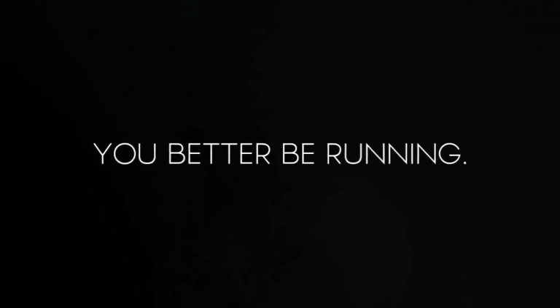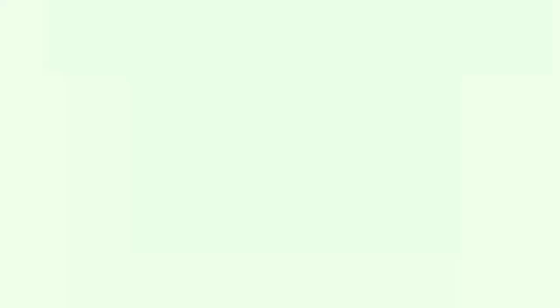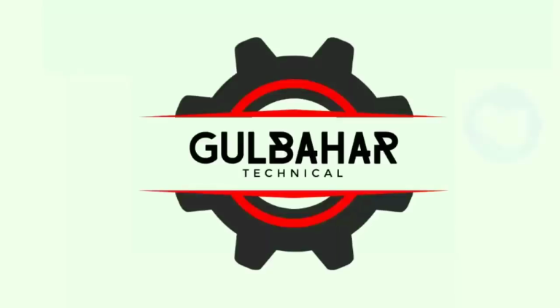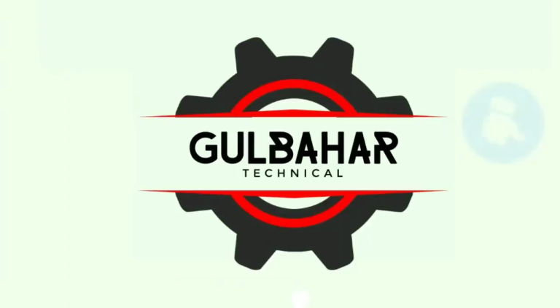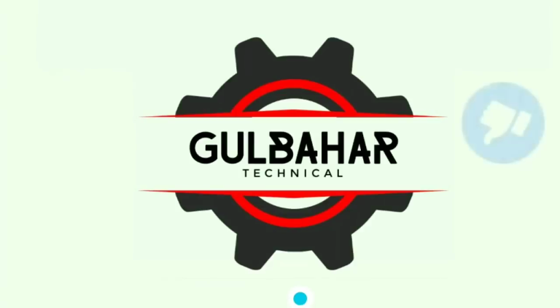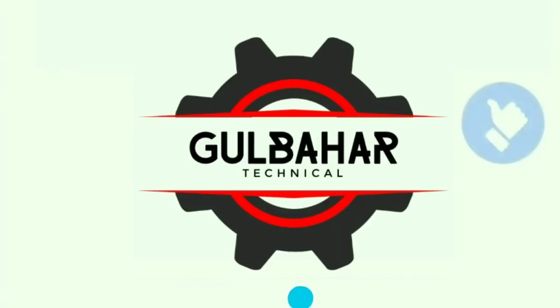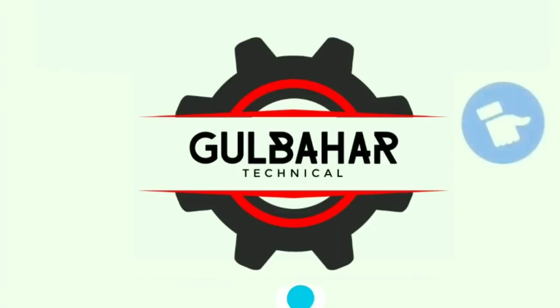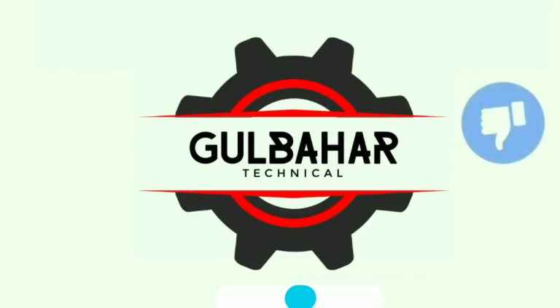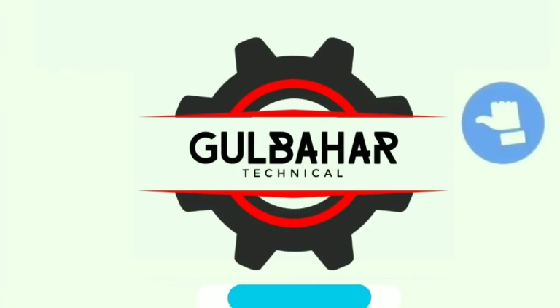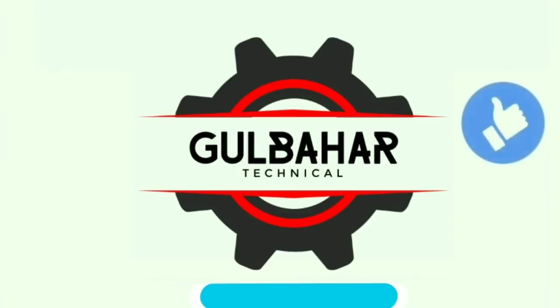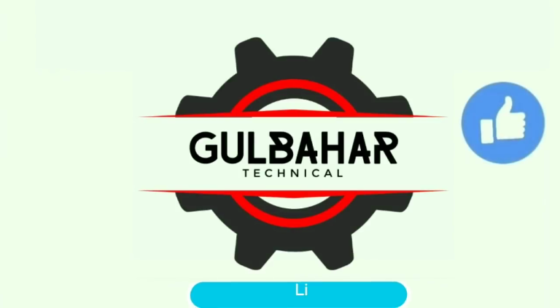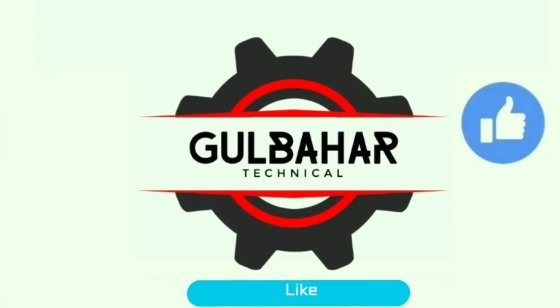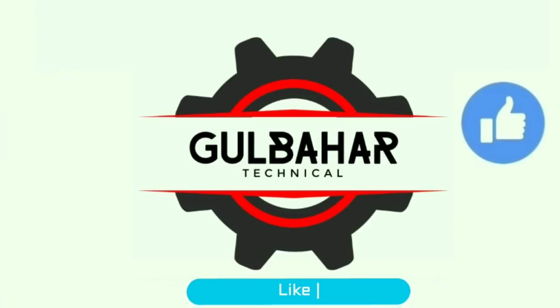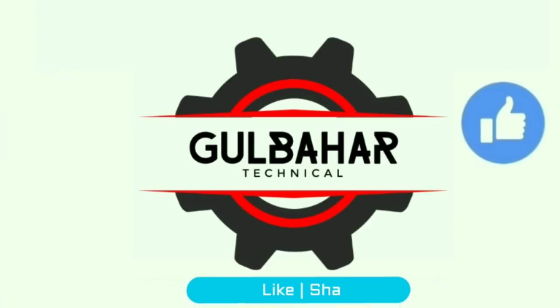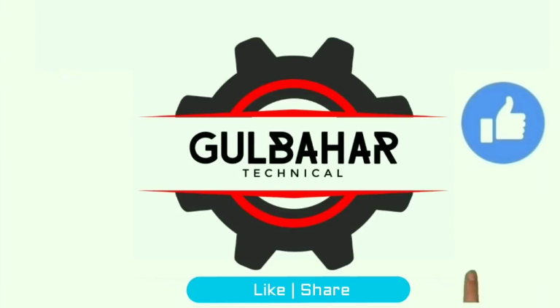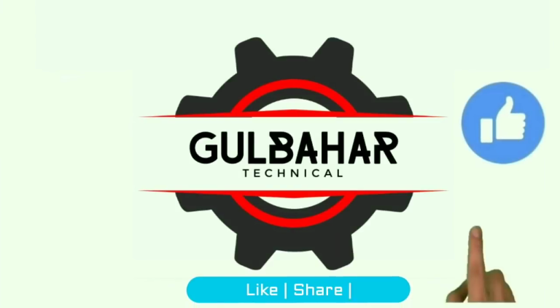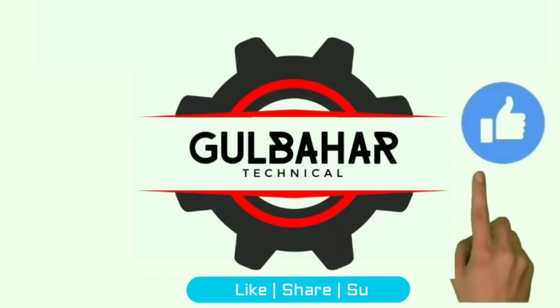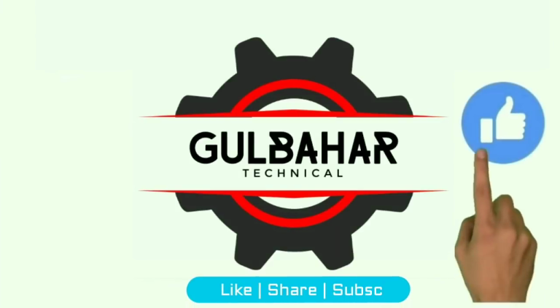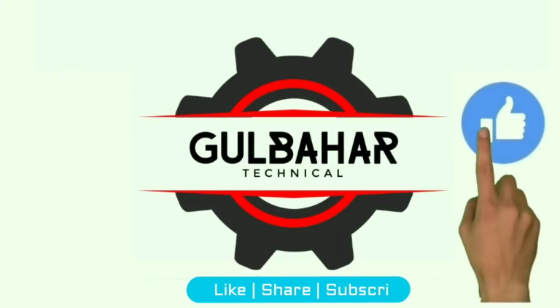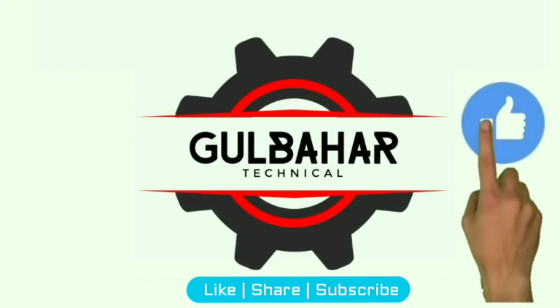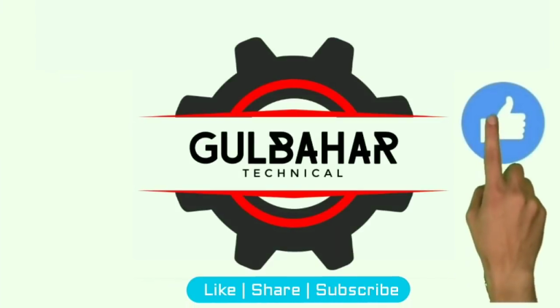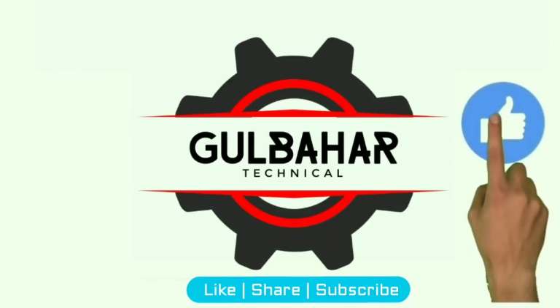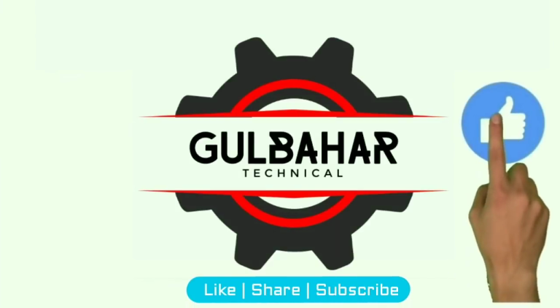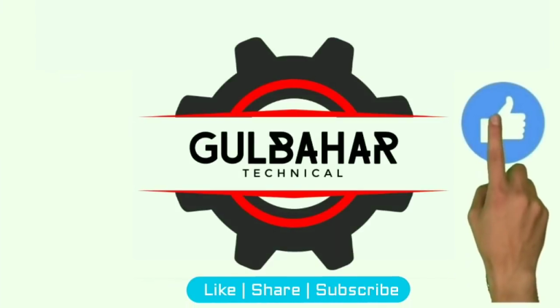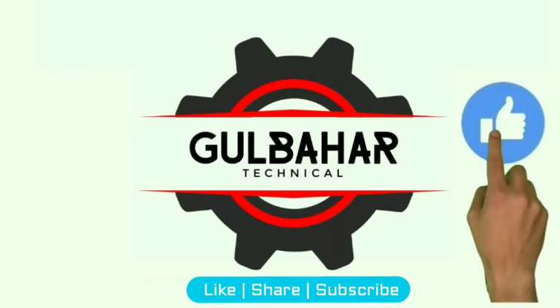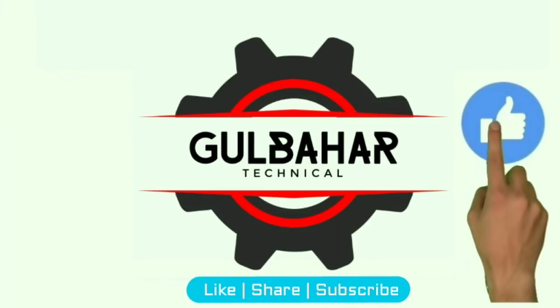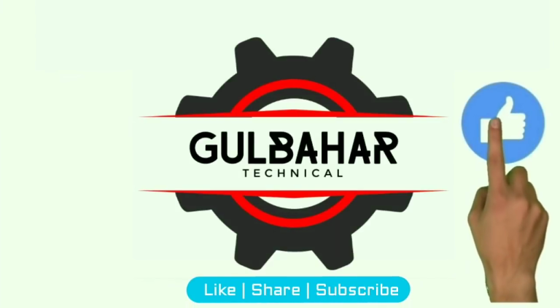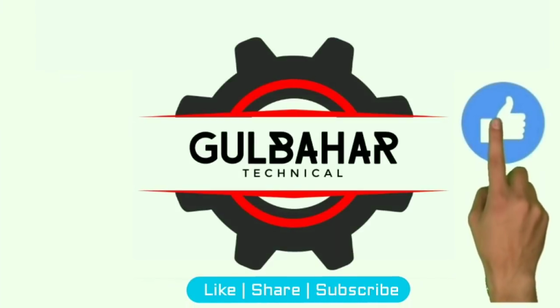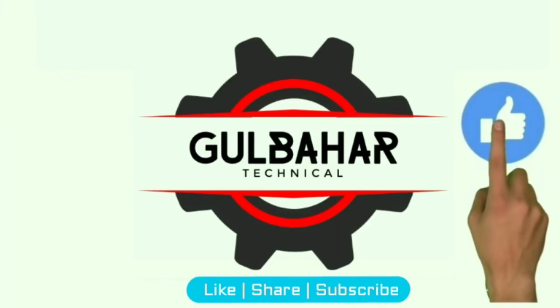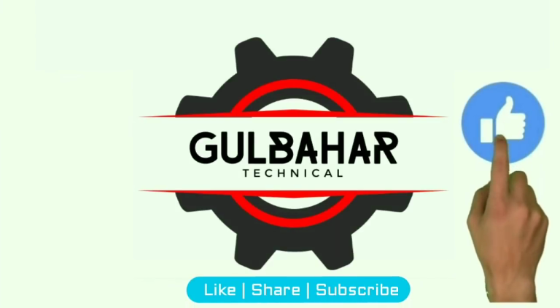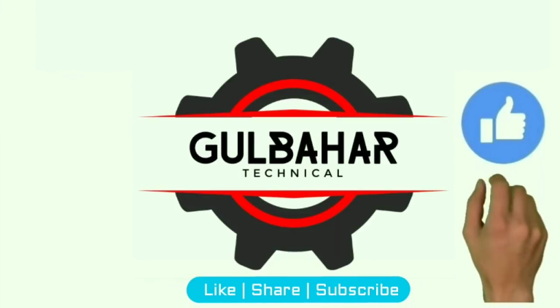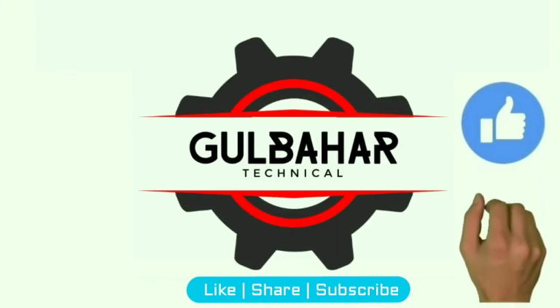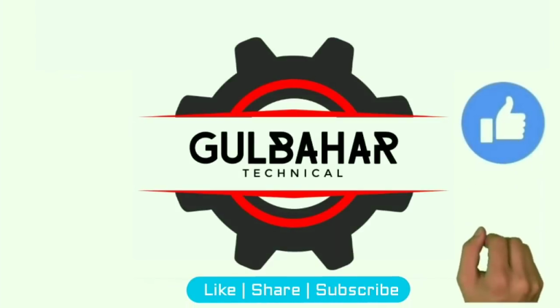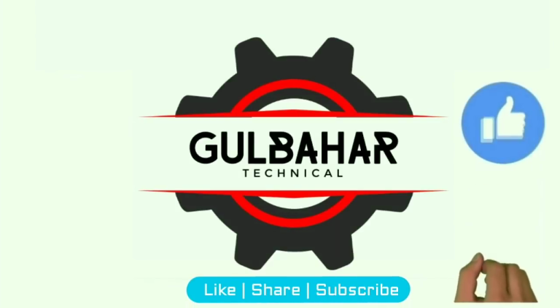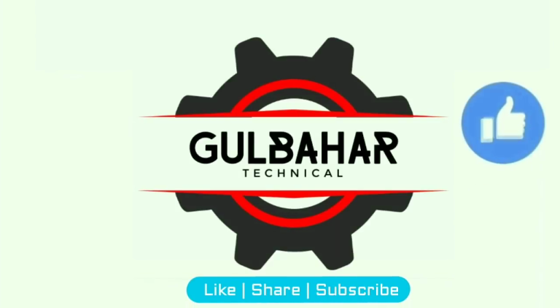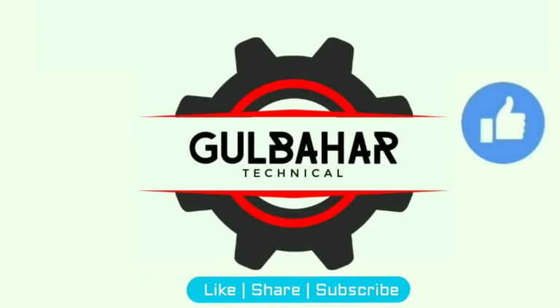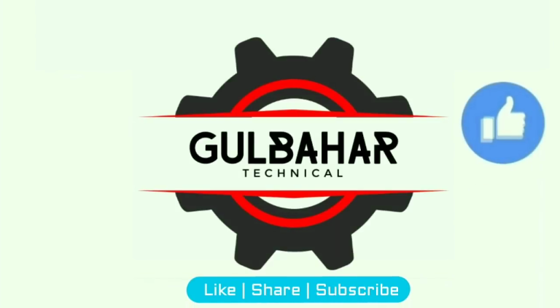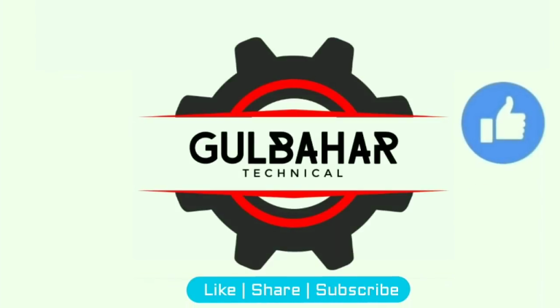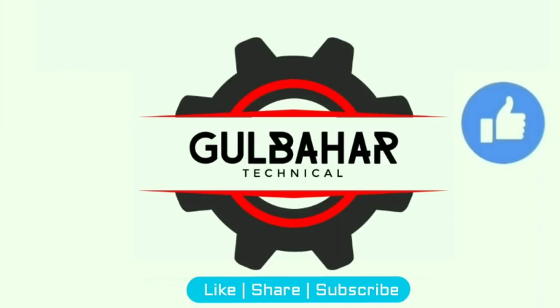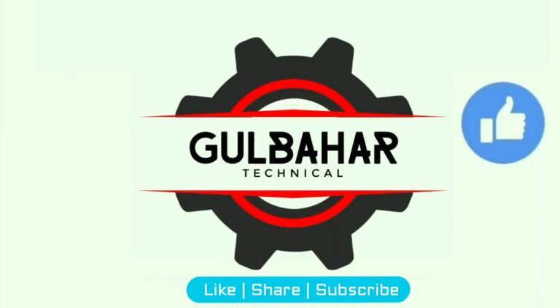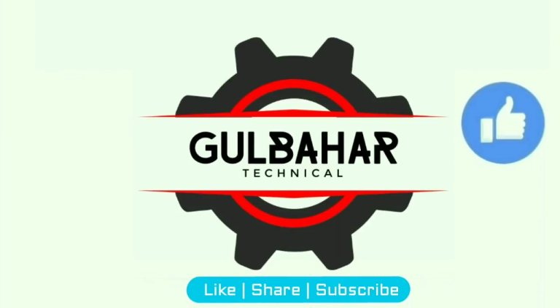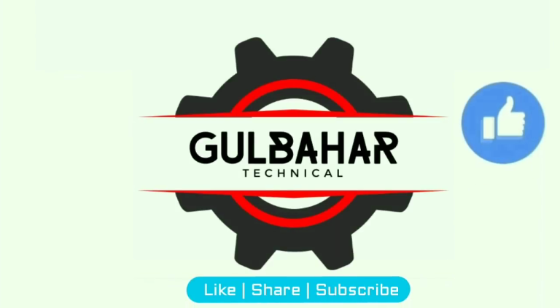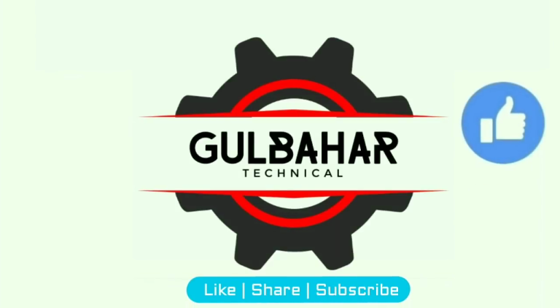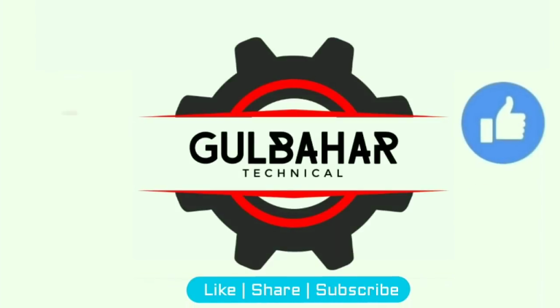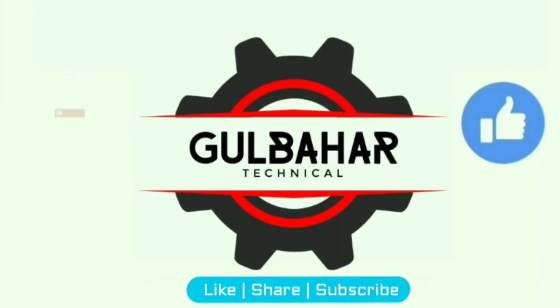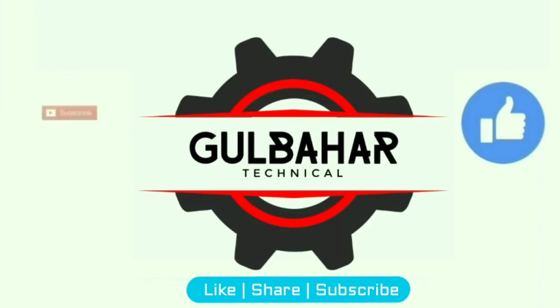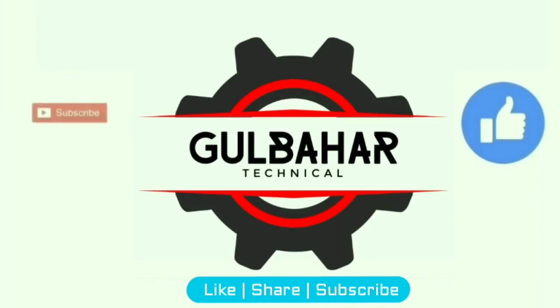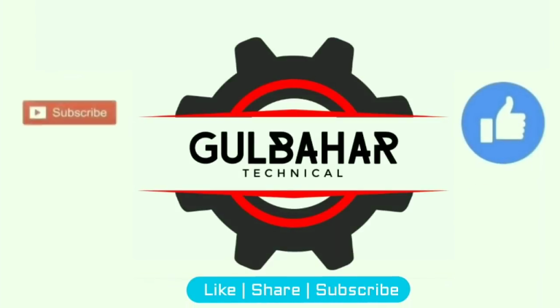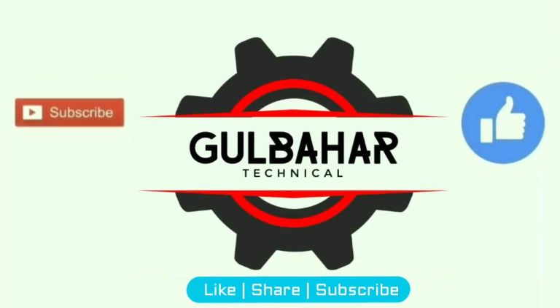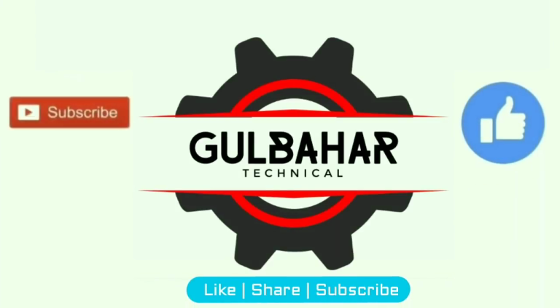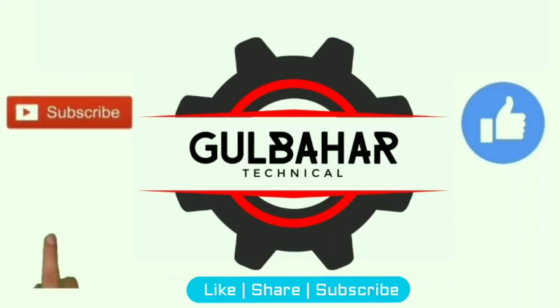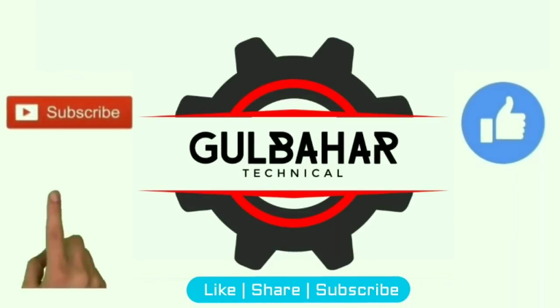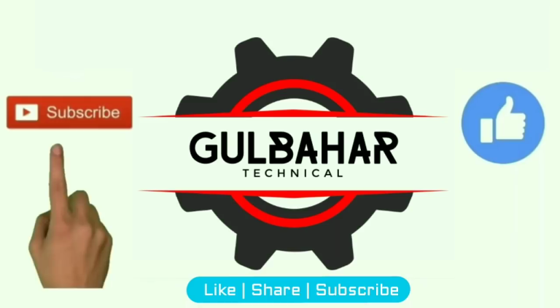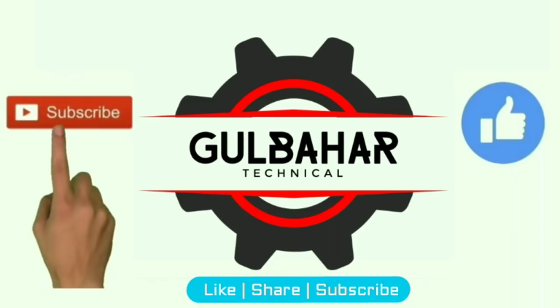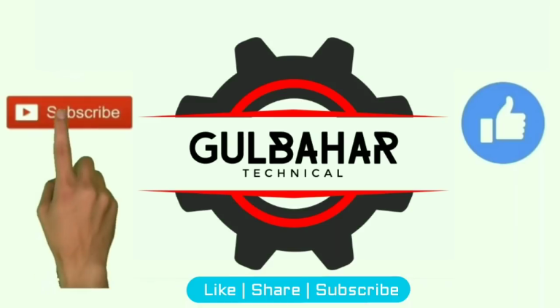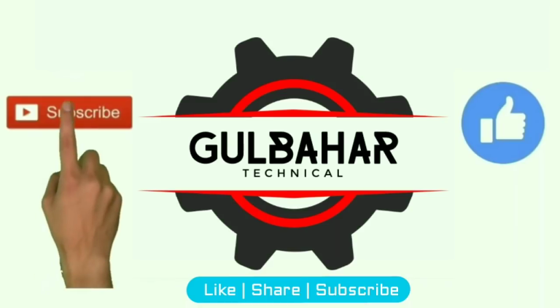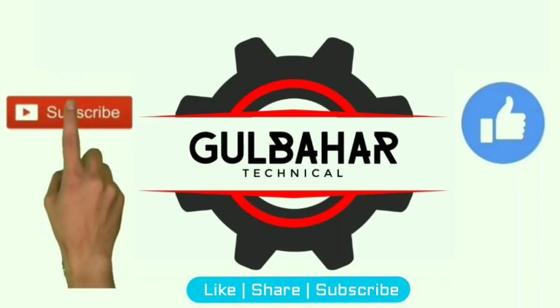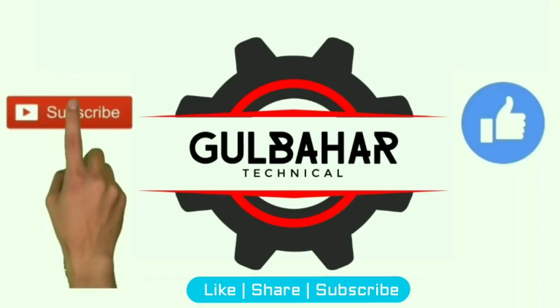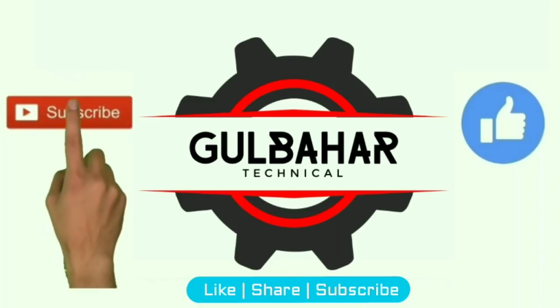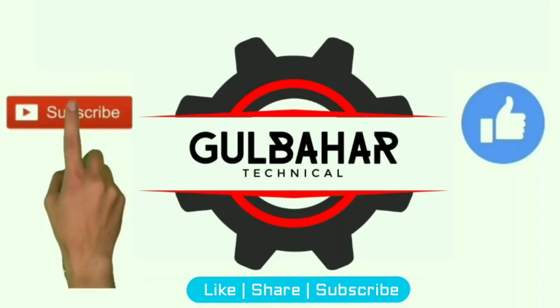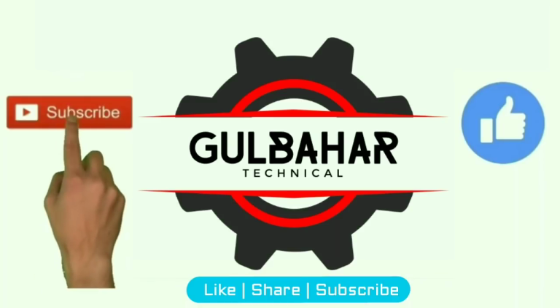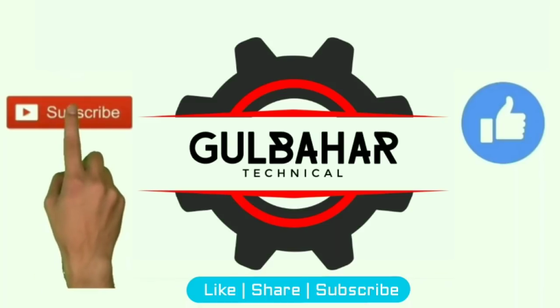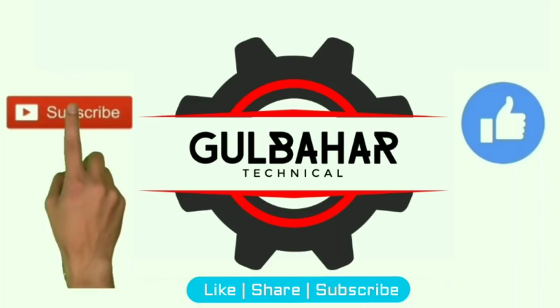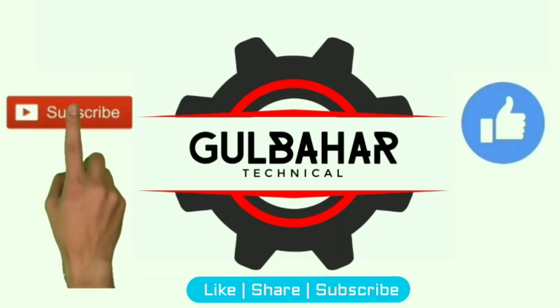If you like the video, please hit the like button, and for more awesome videos, please subscribe to our channel.